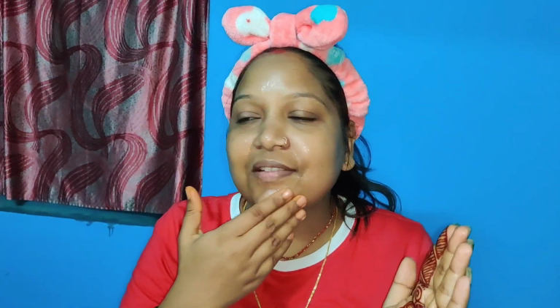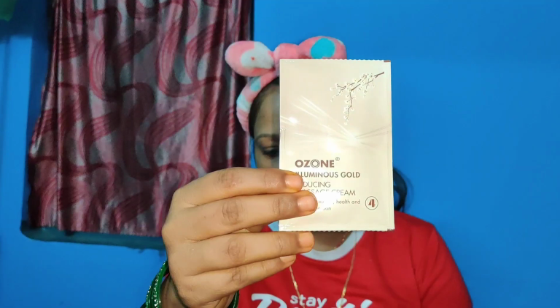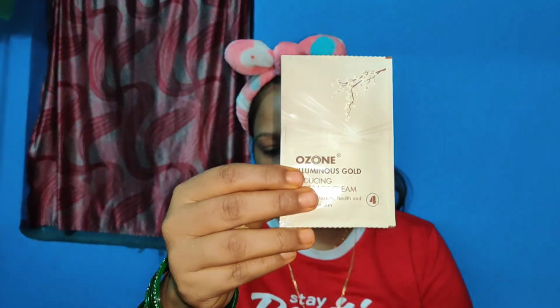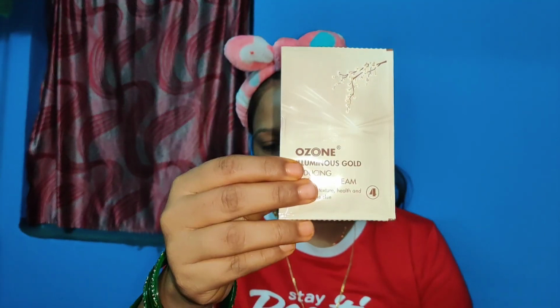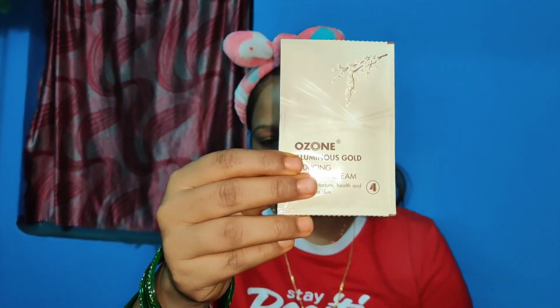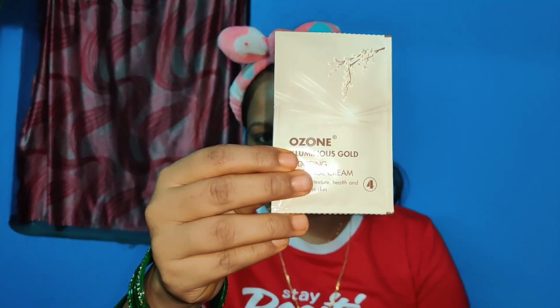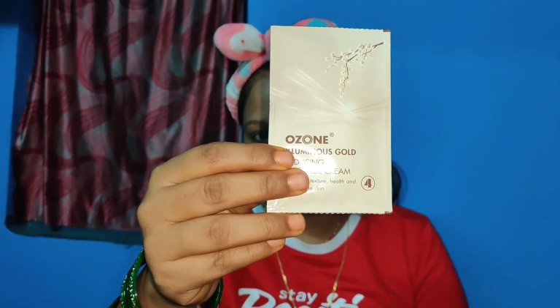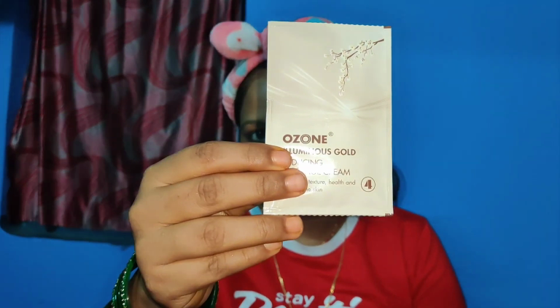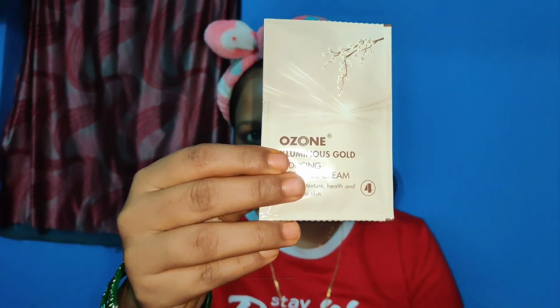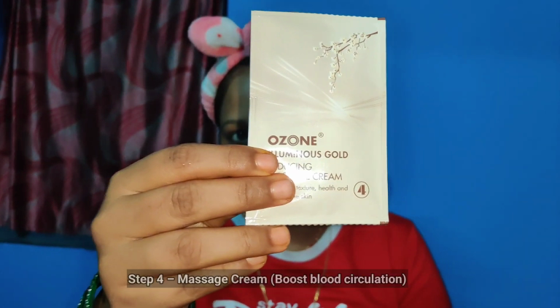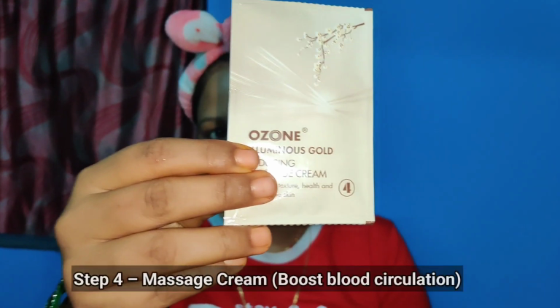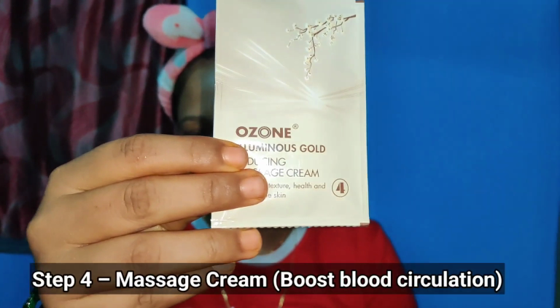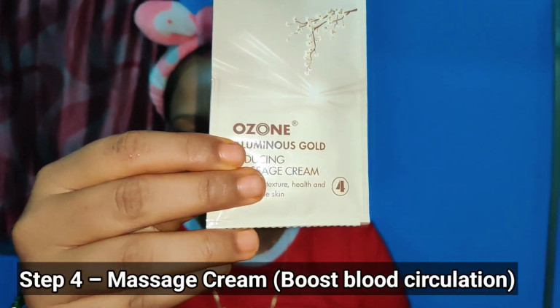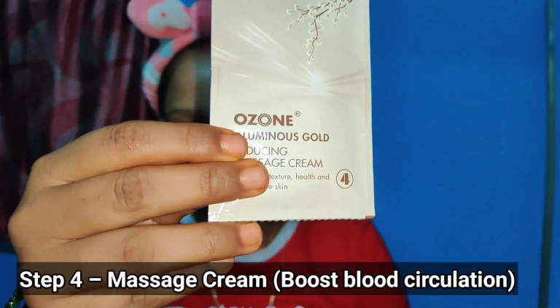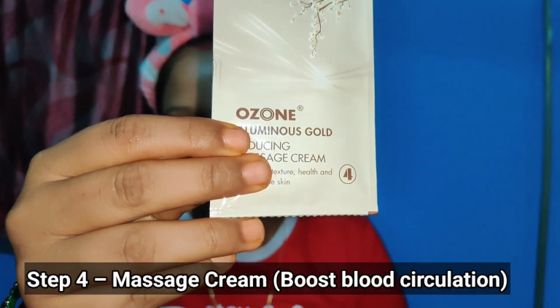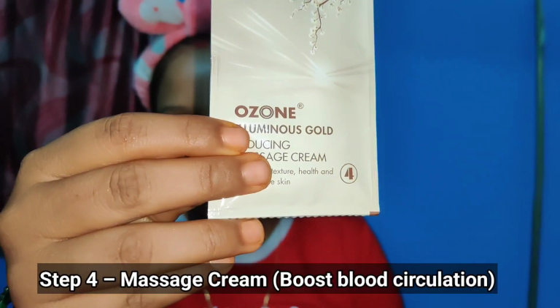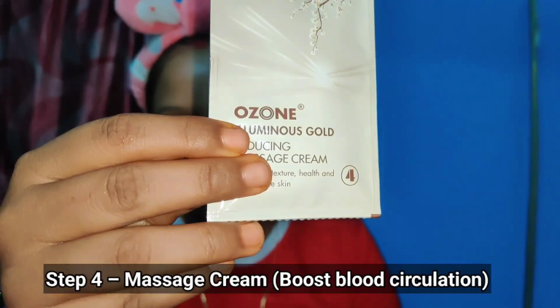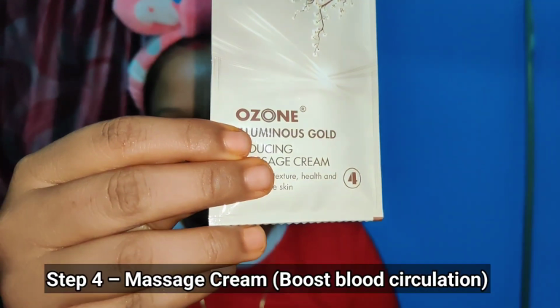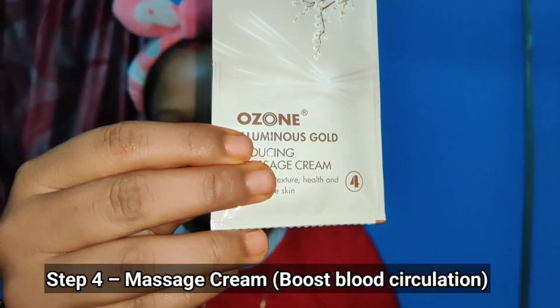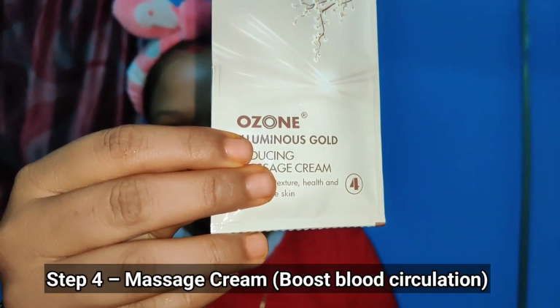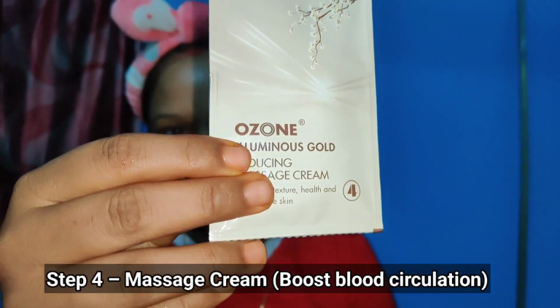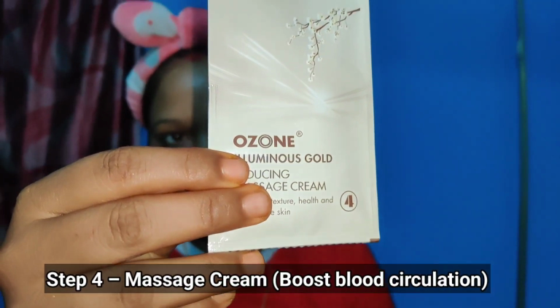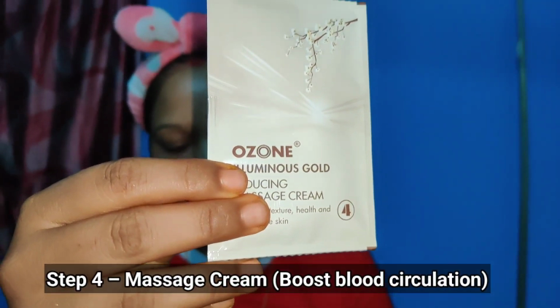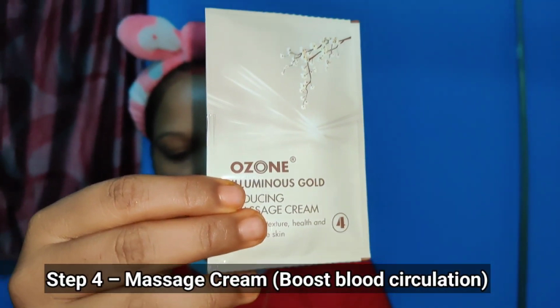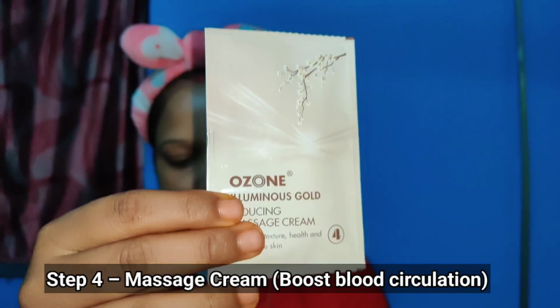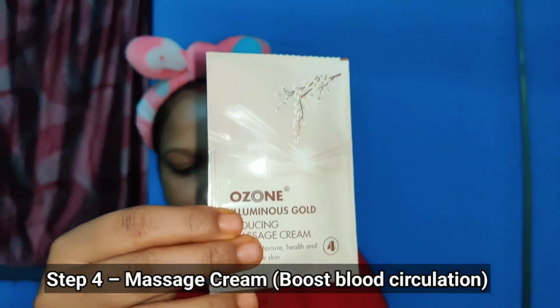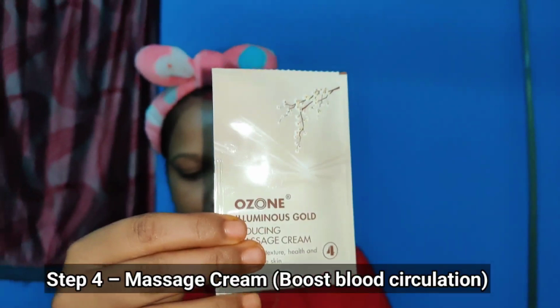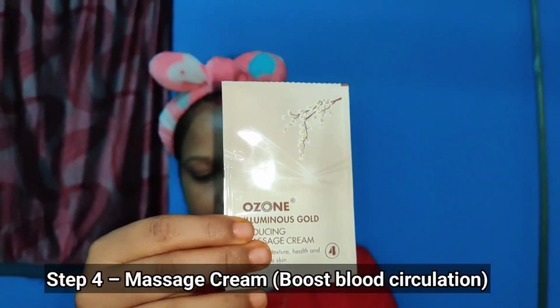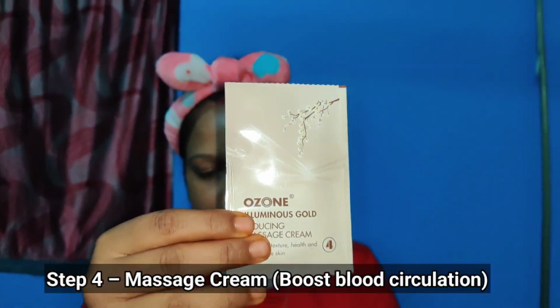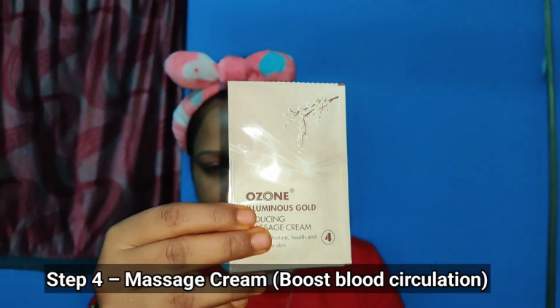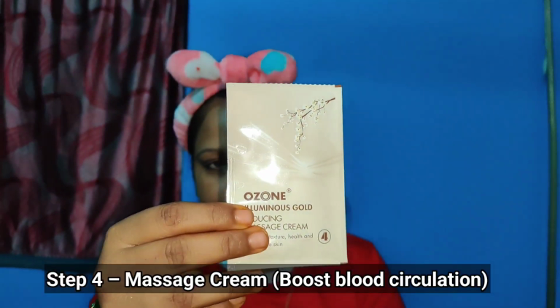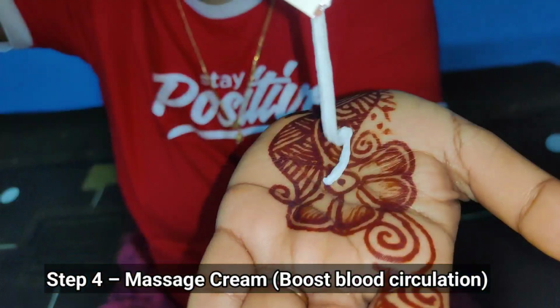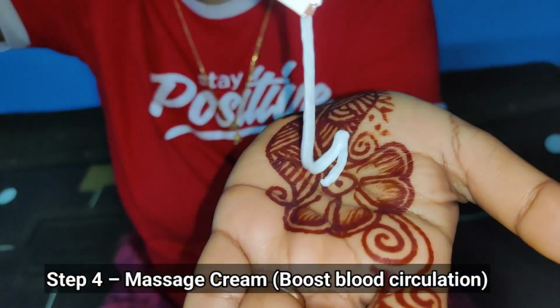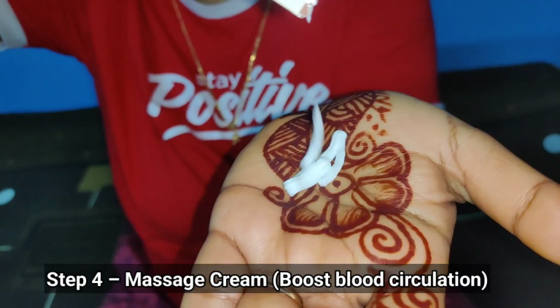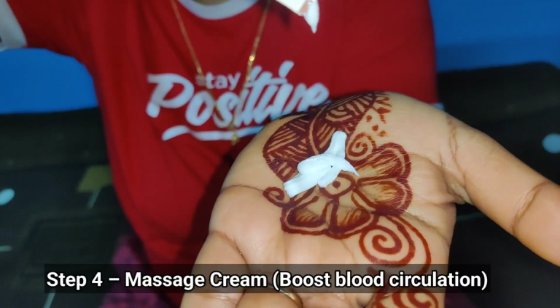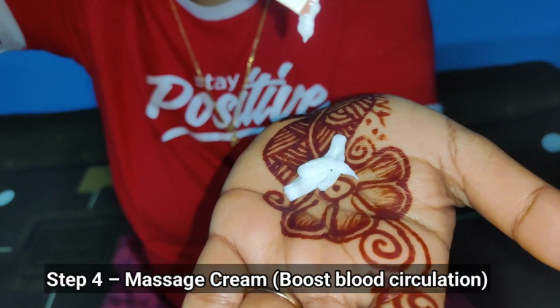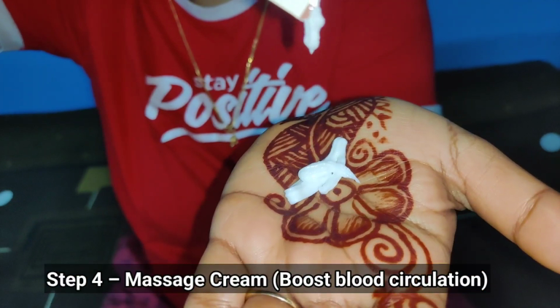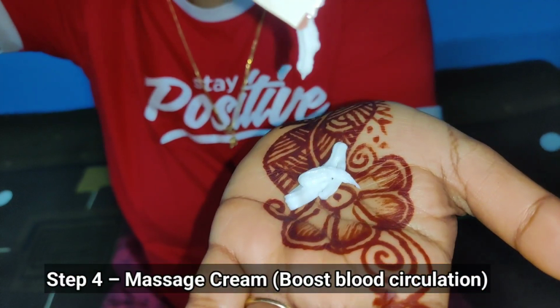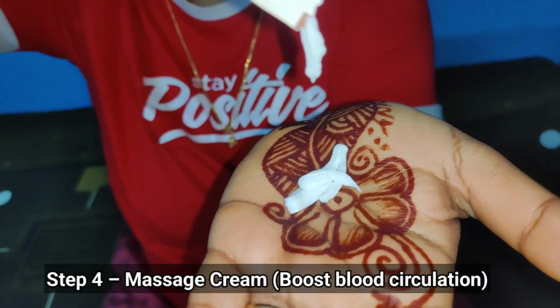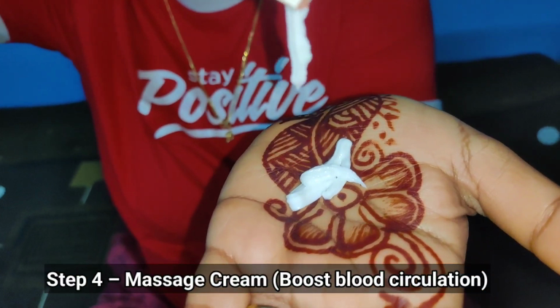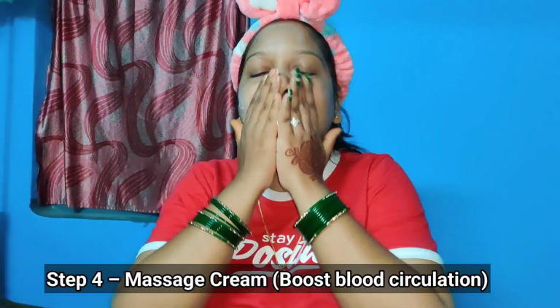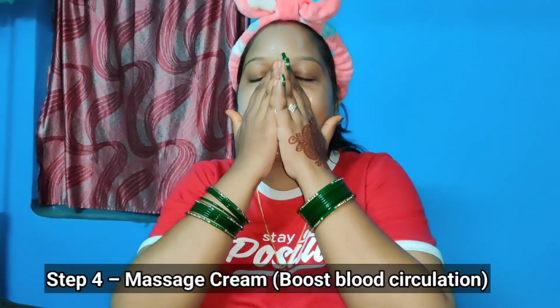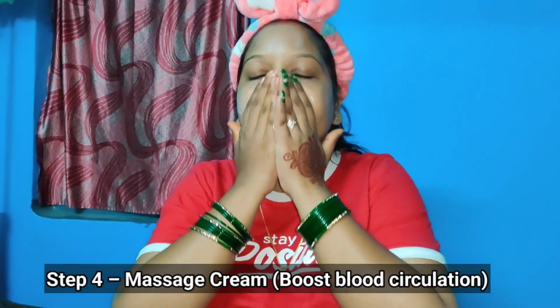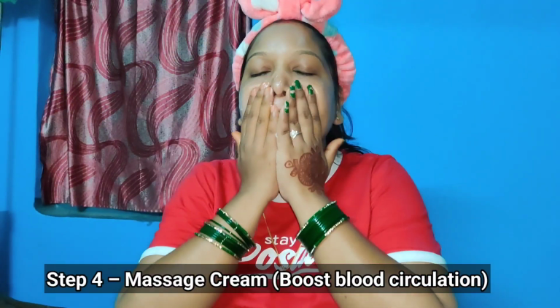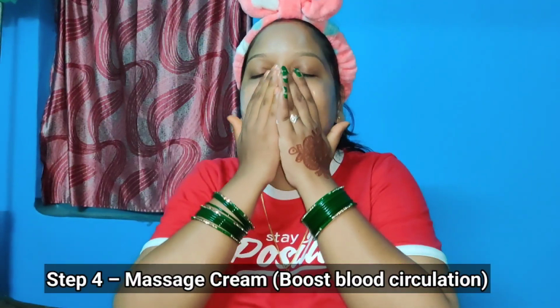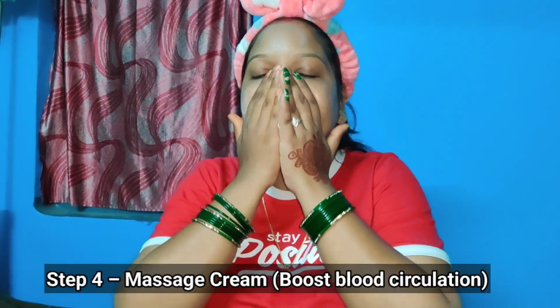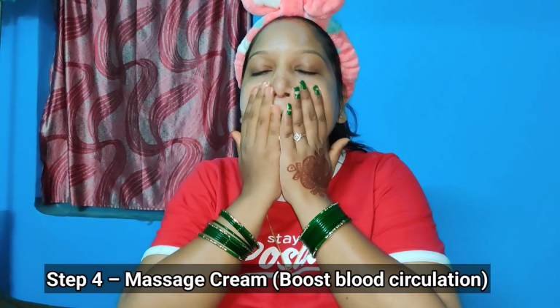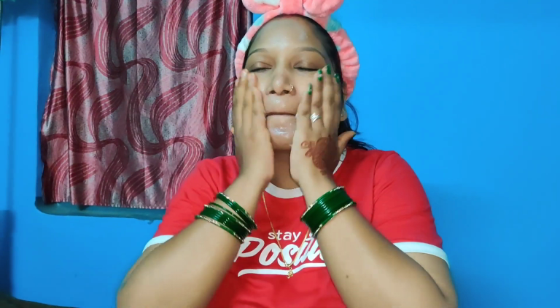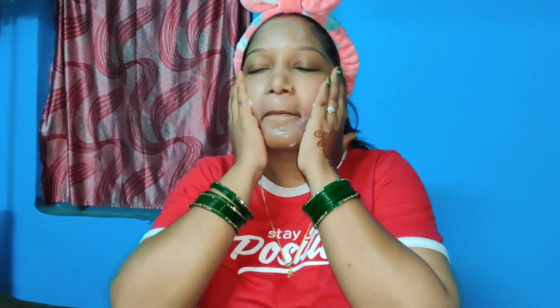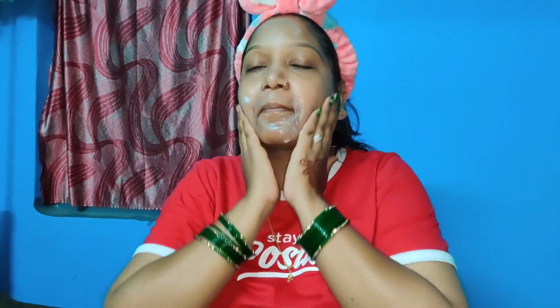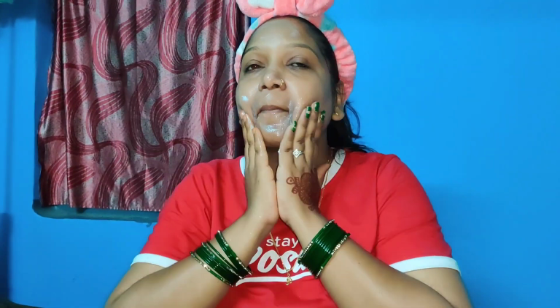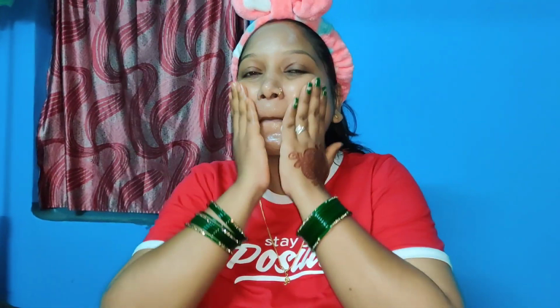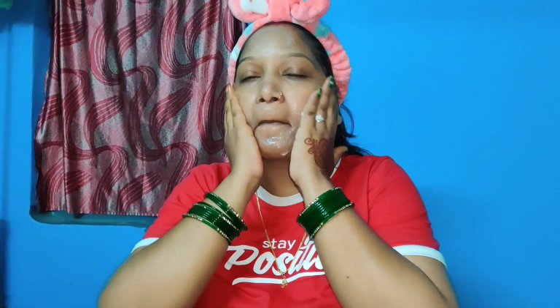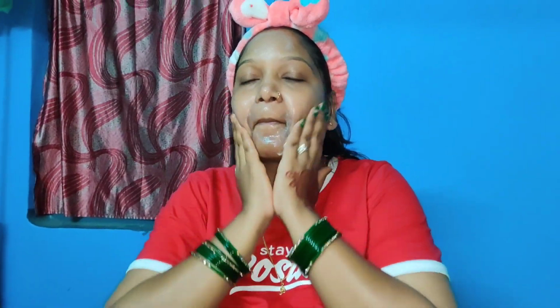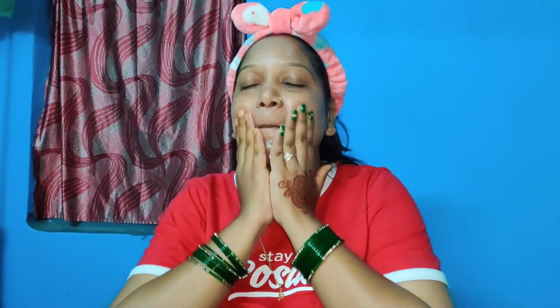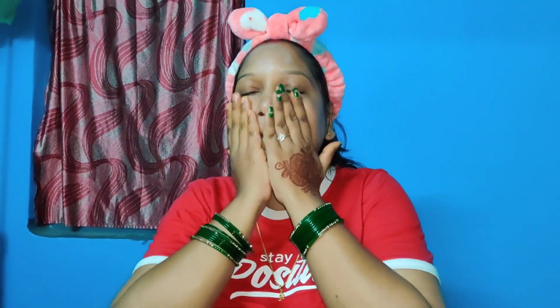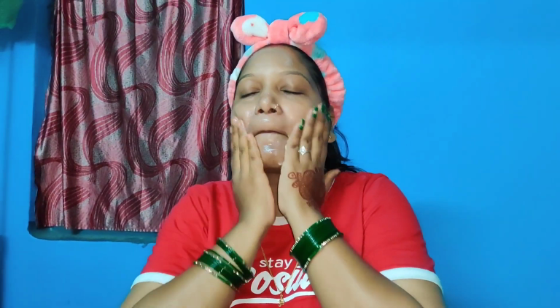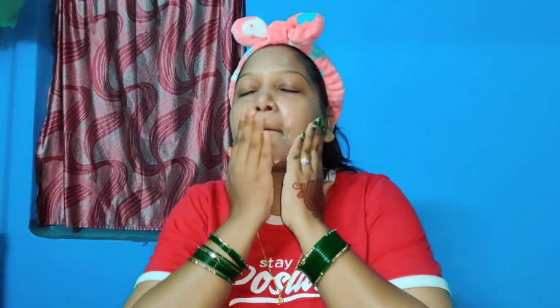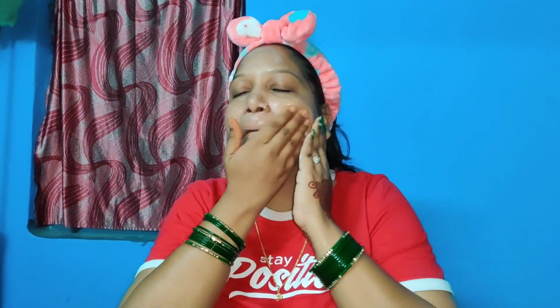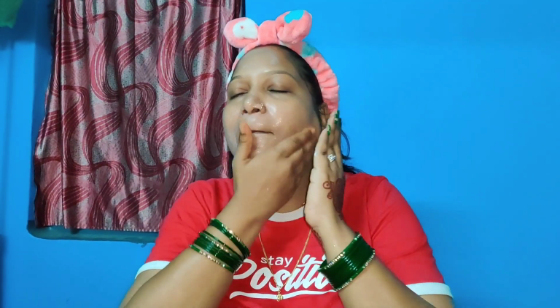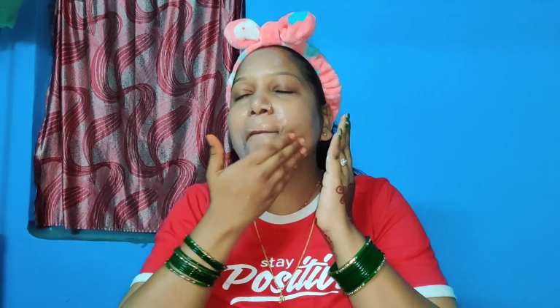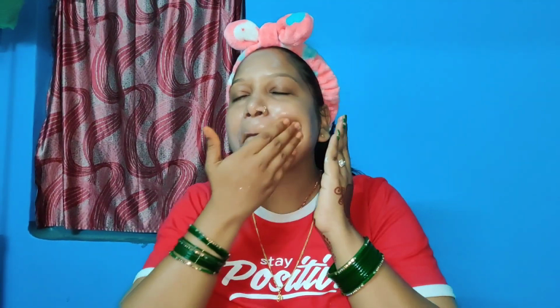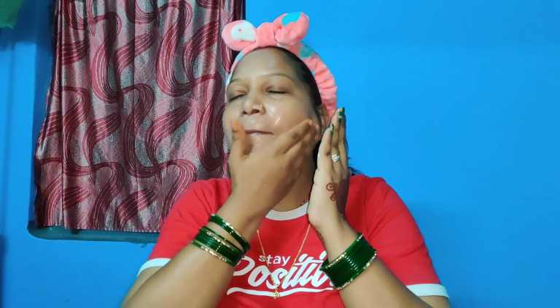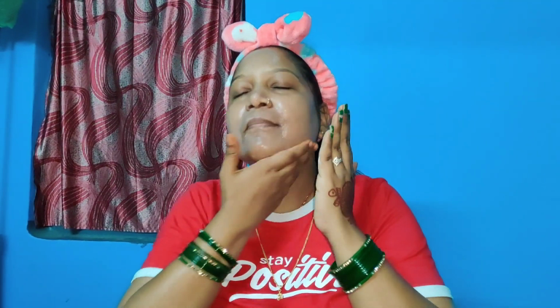Now fourth step is to massage your skin. Apply this massage cream — the Ozone Inducing Massage Cream.